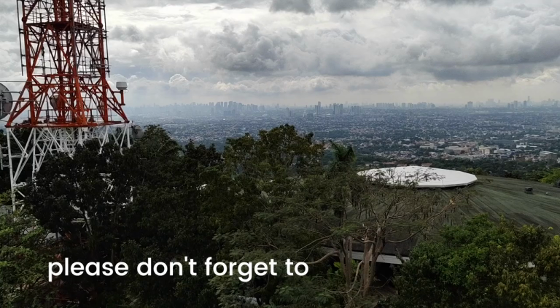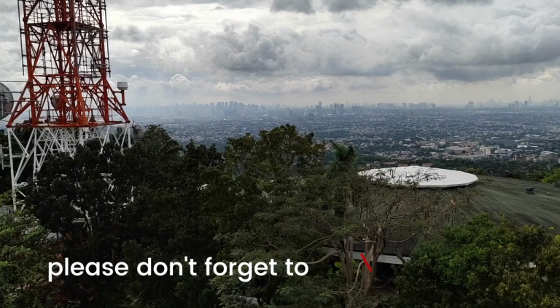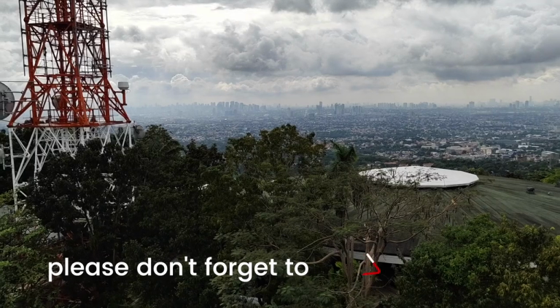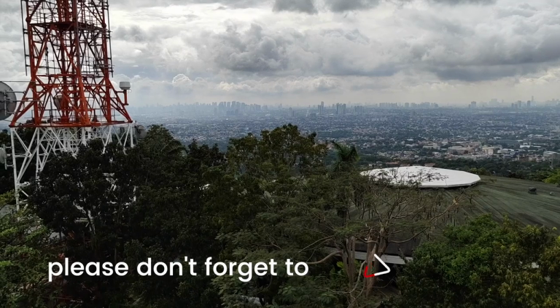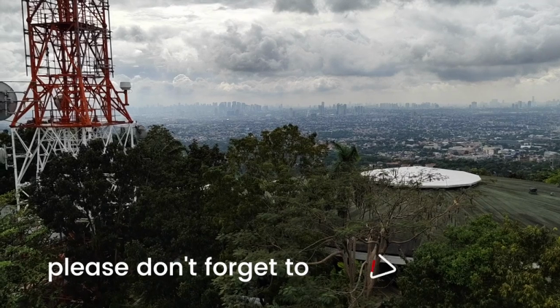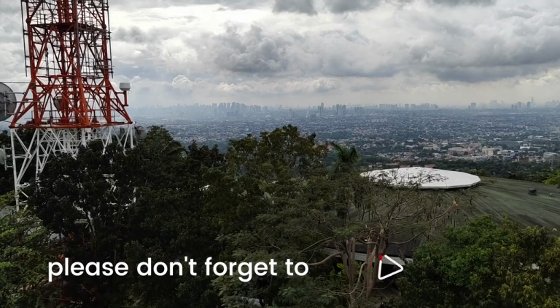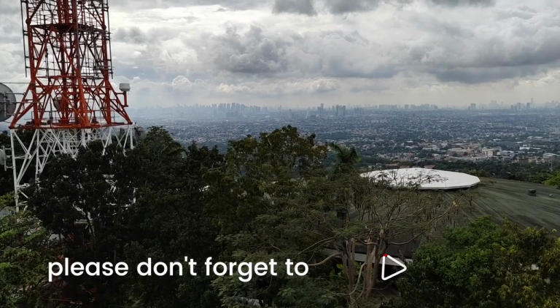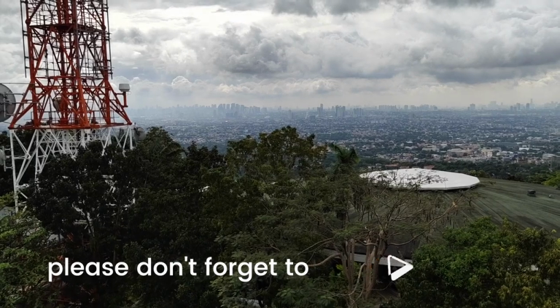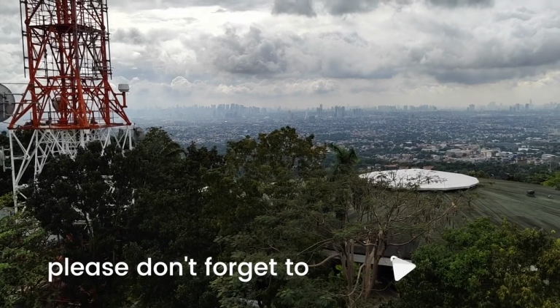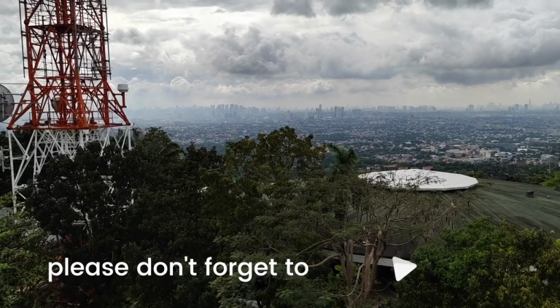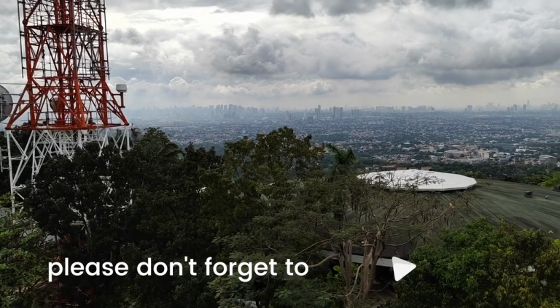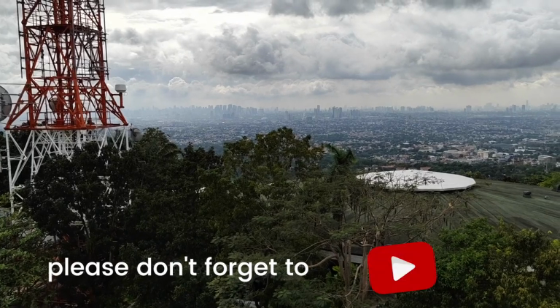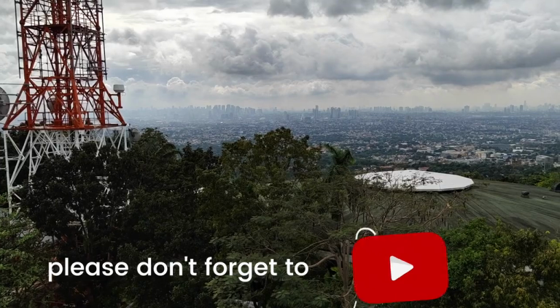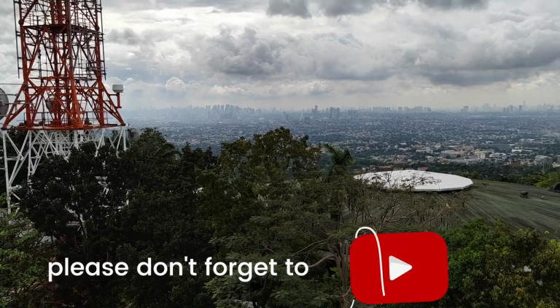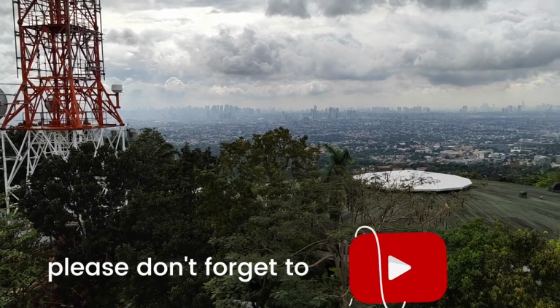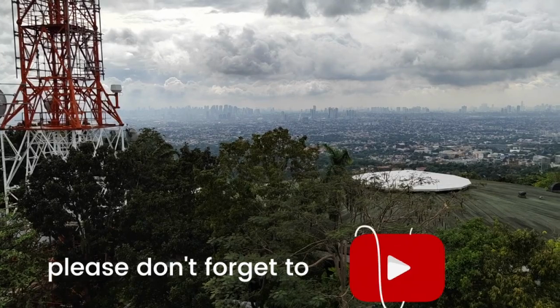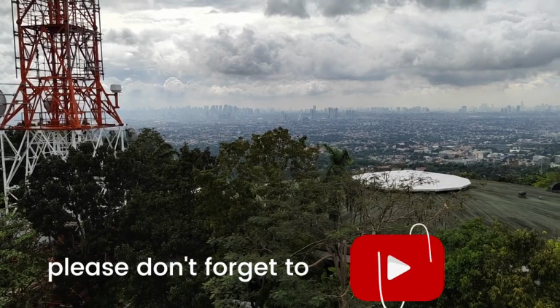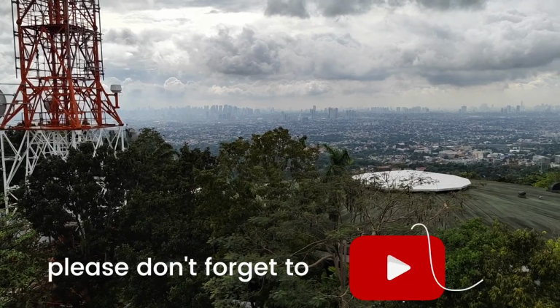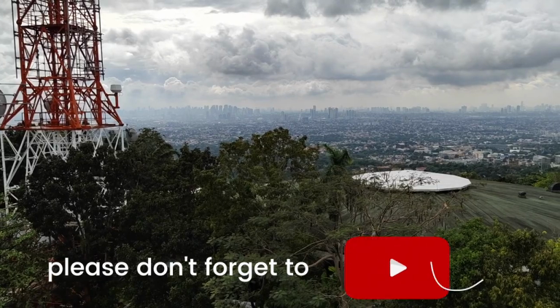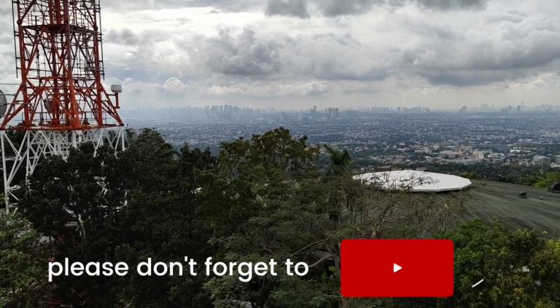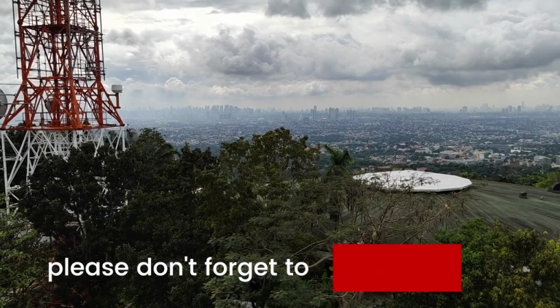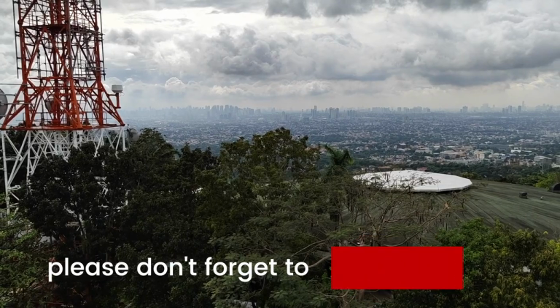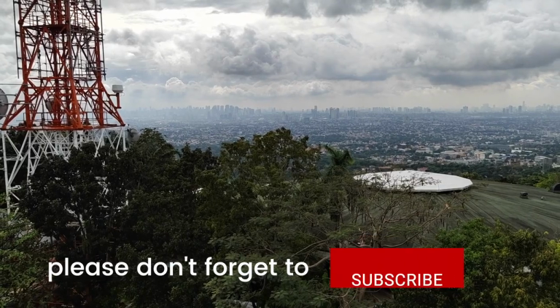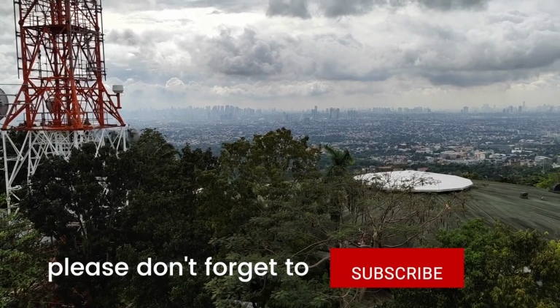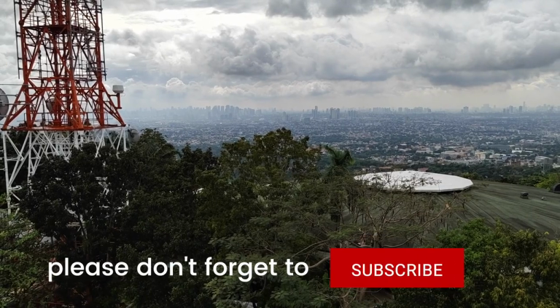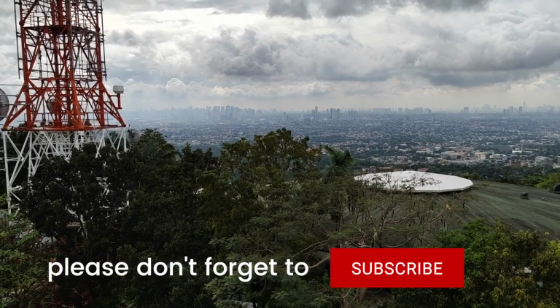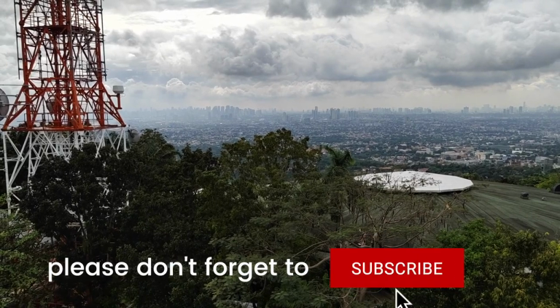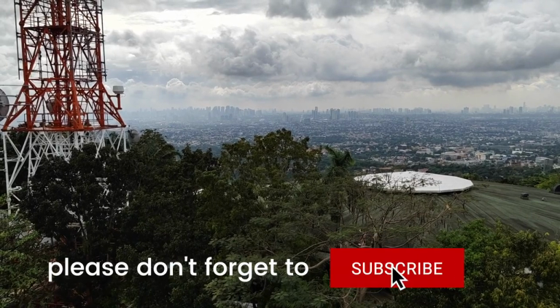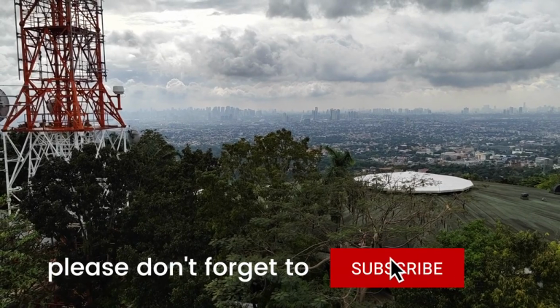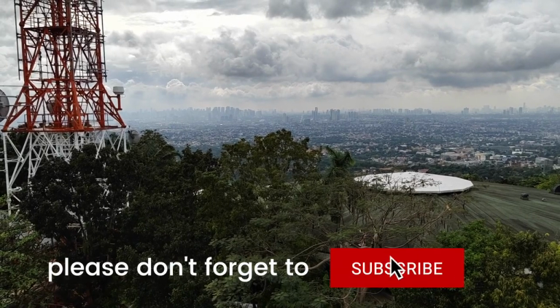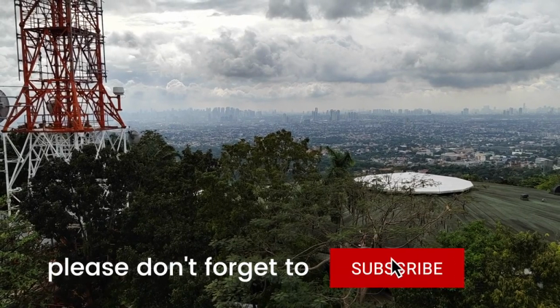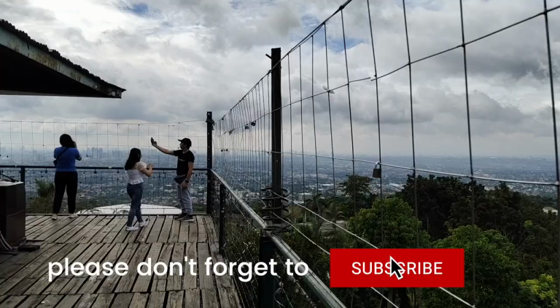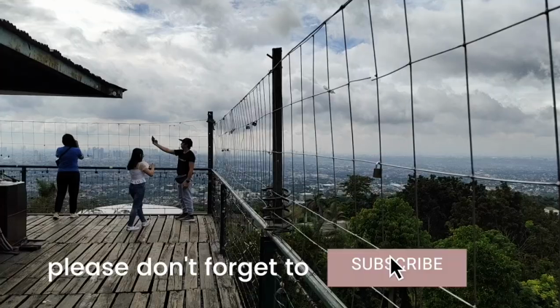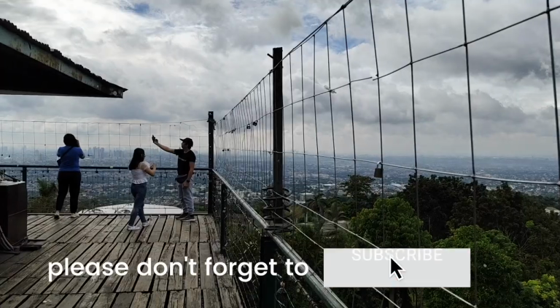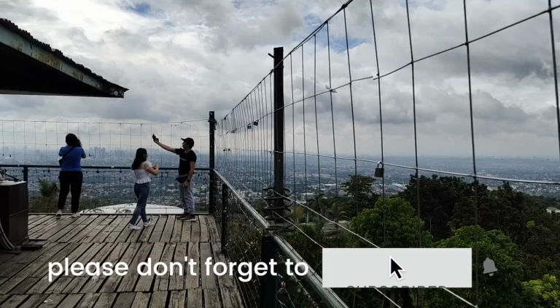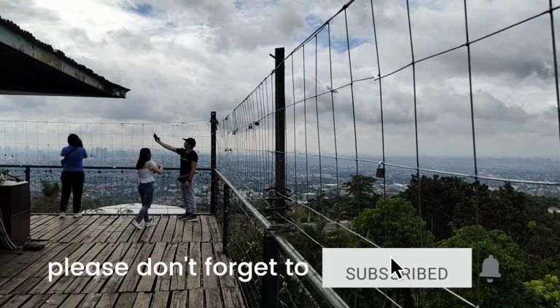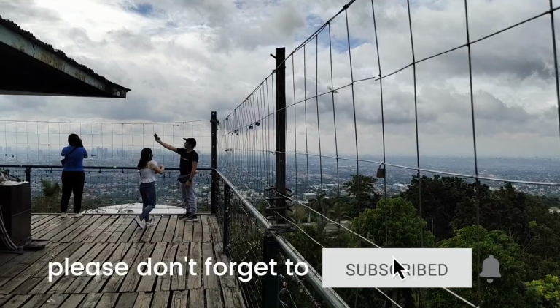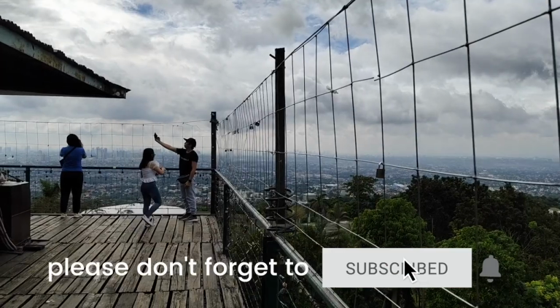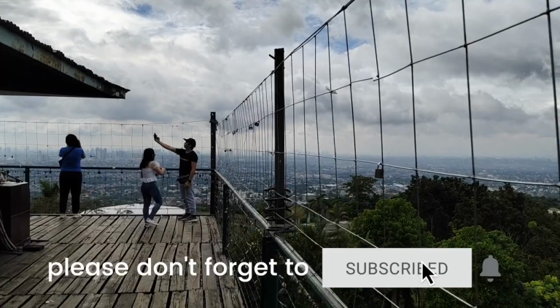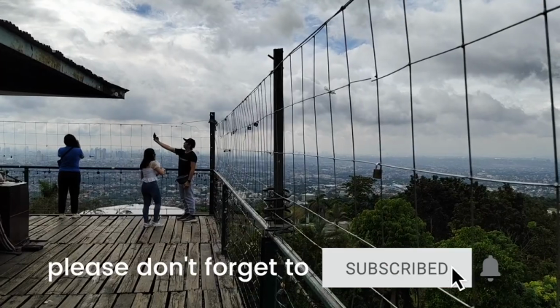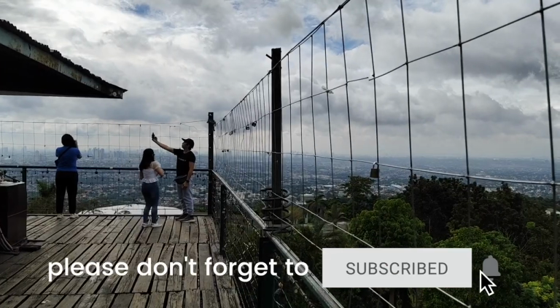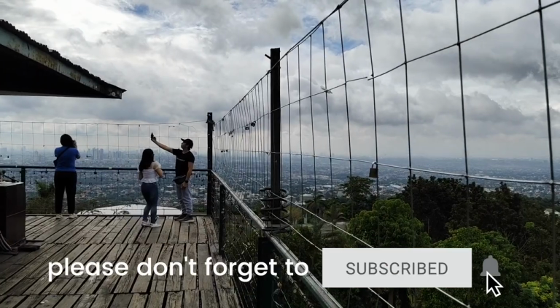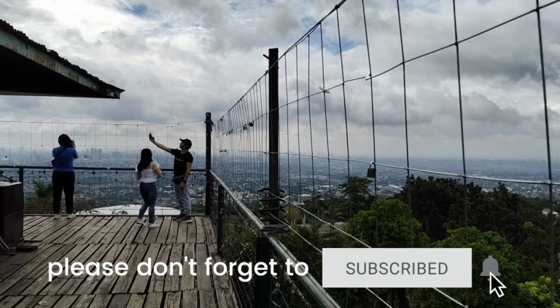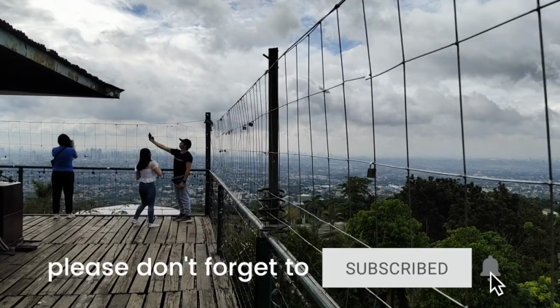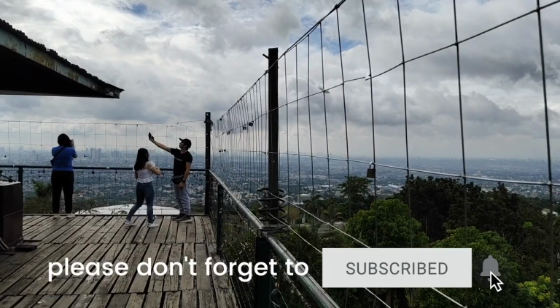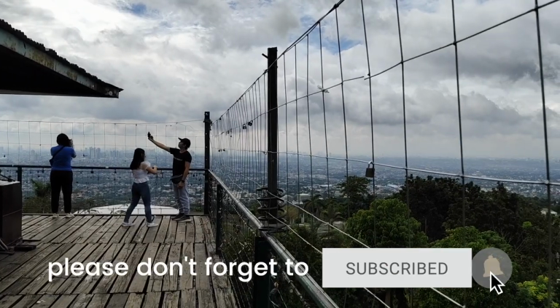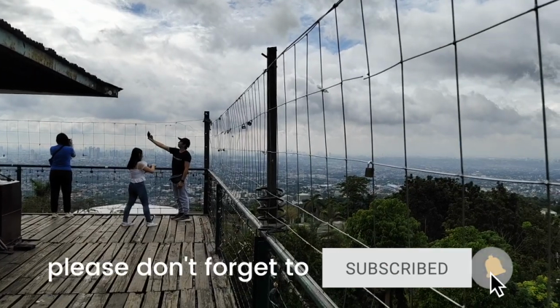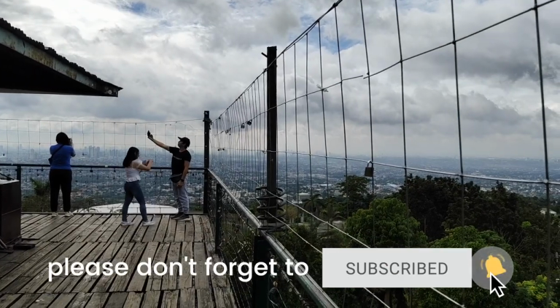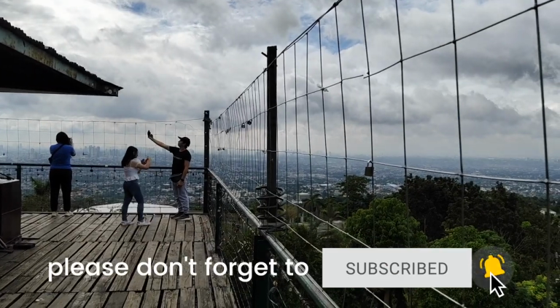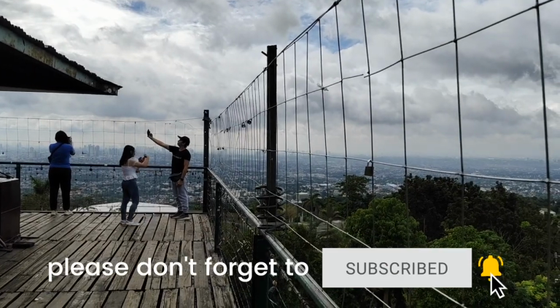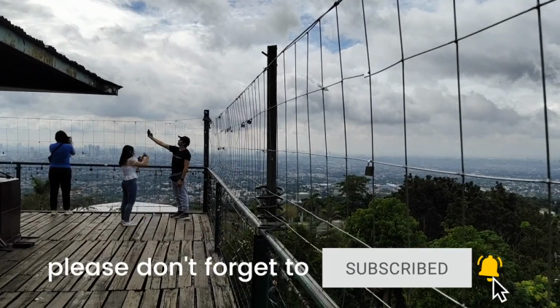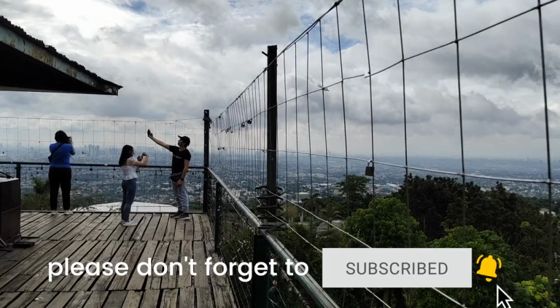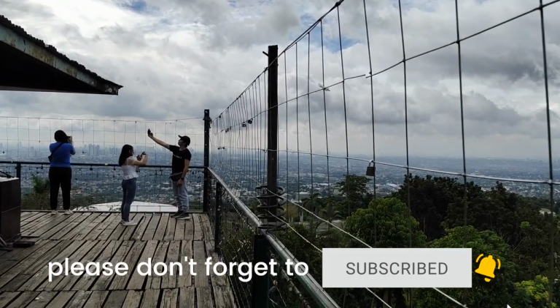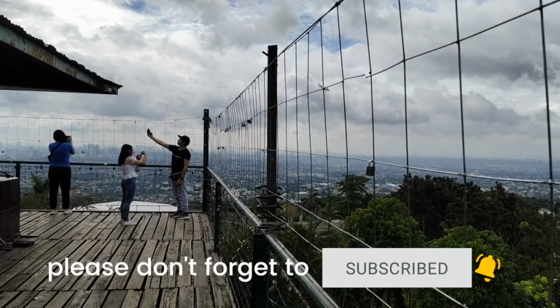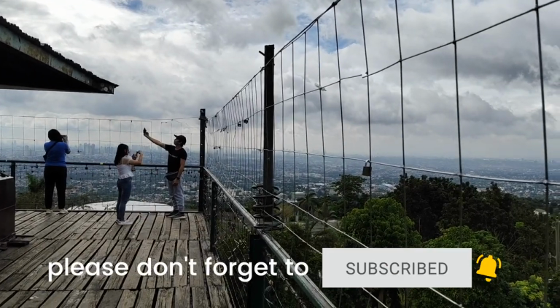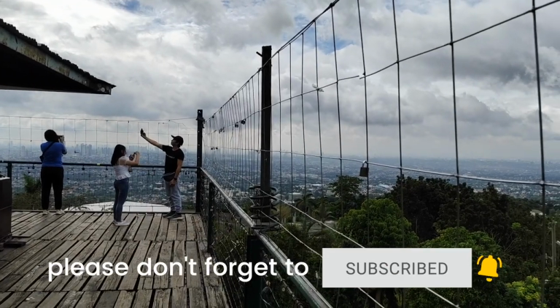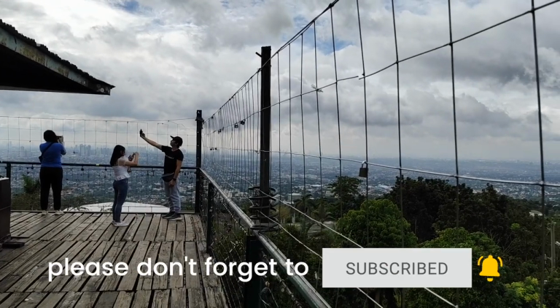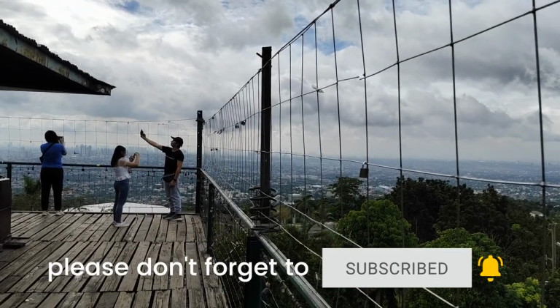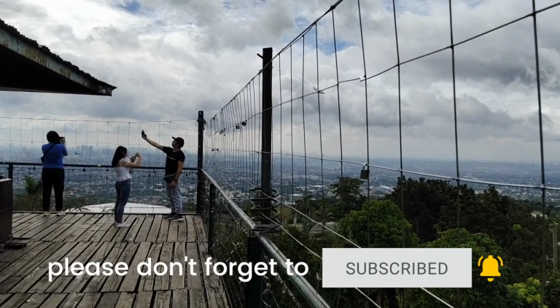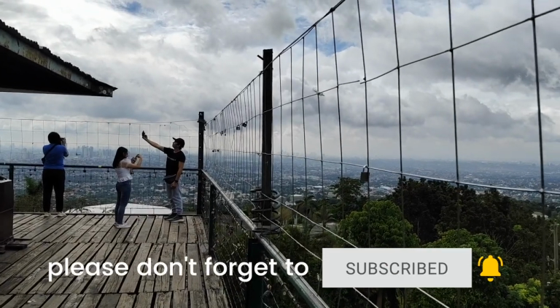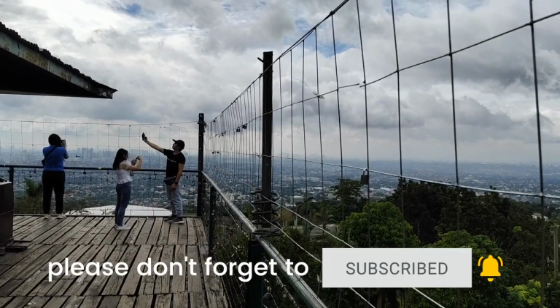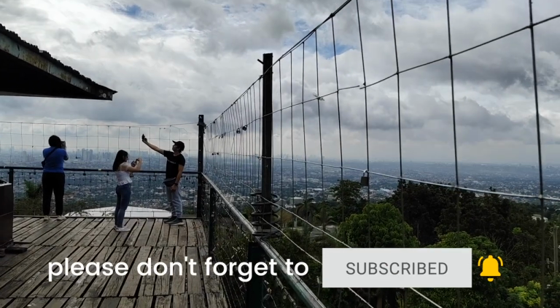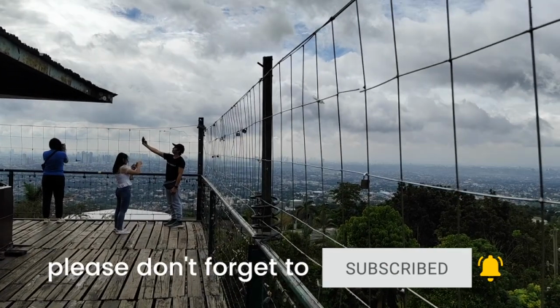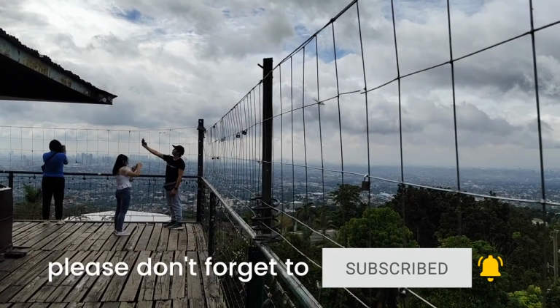Before we begin, don't forget to subscribe to our channel and ring the bell to get notified when we upload new travel videos.